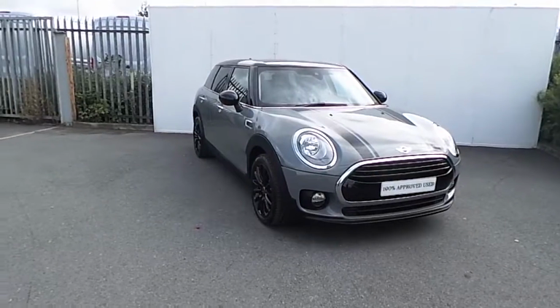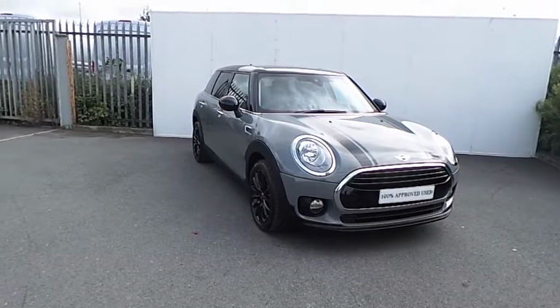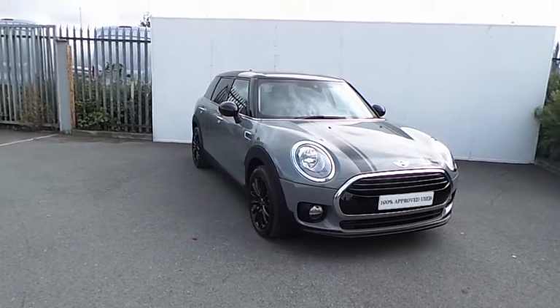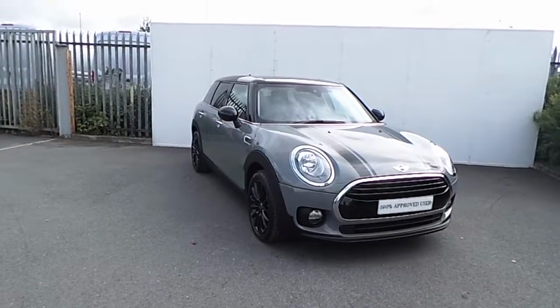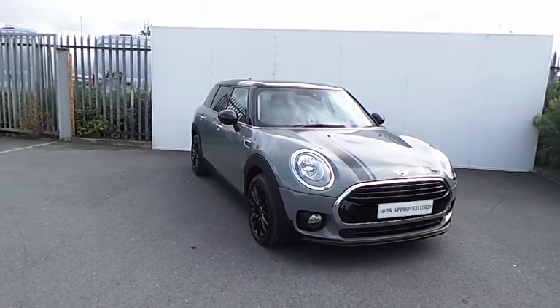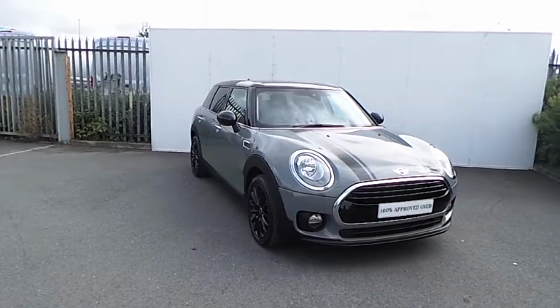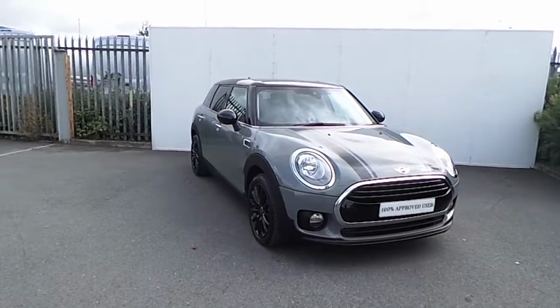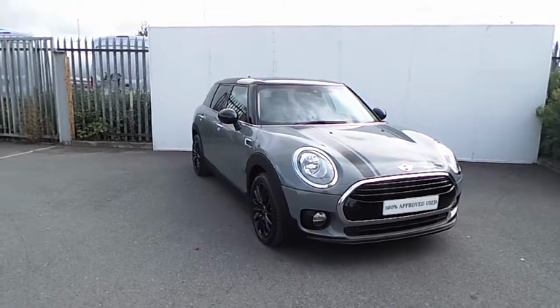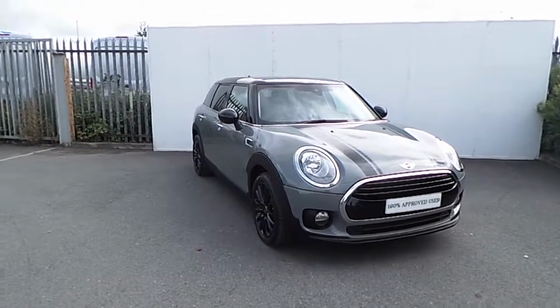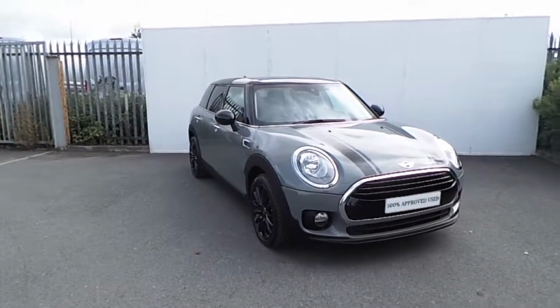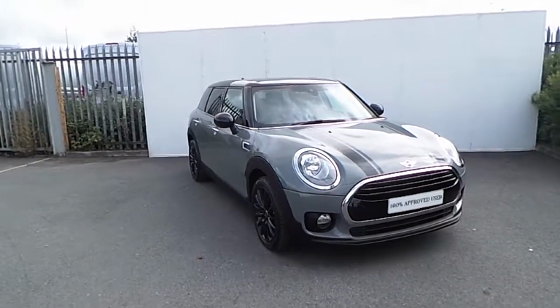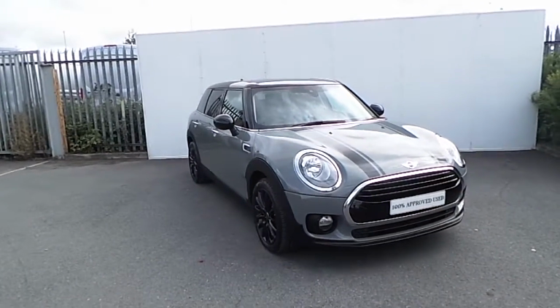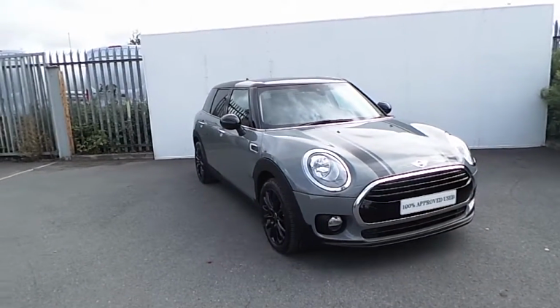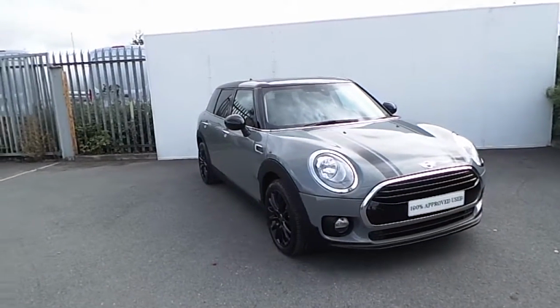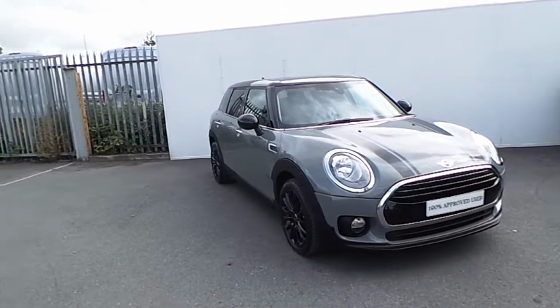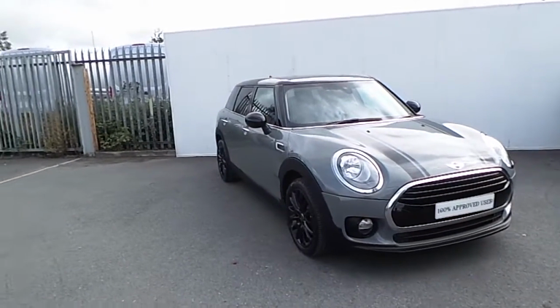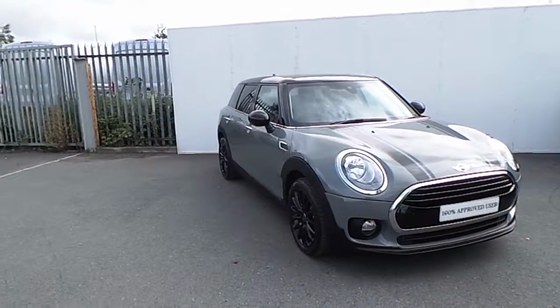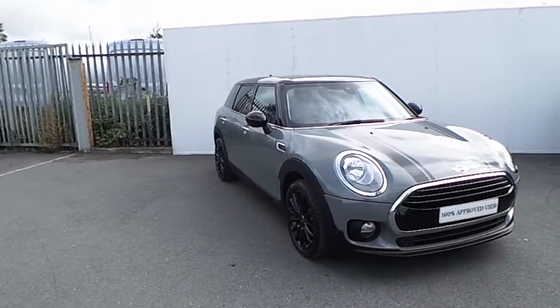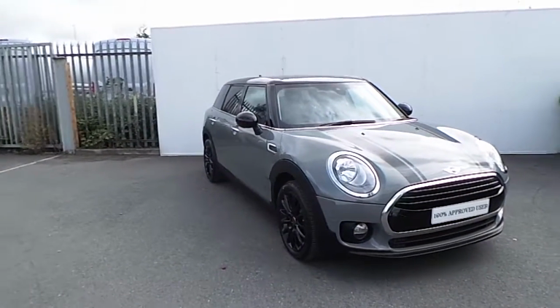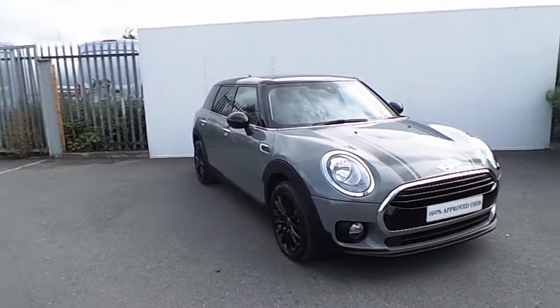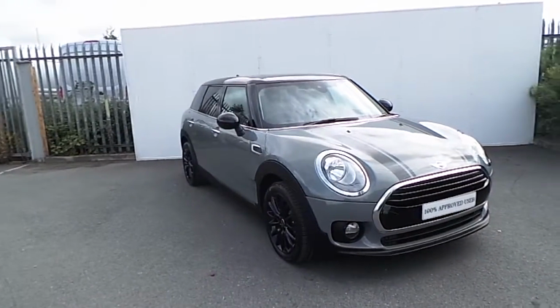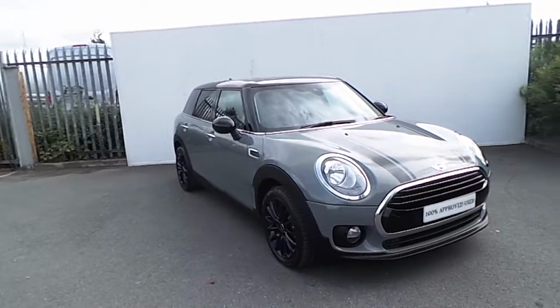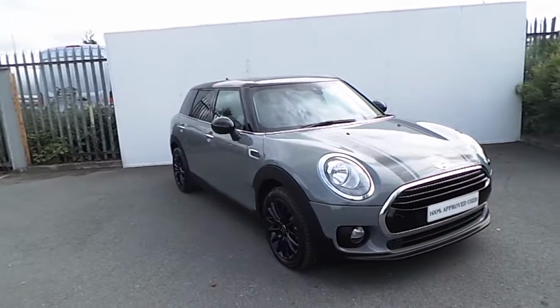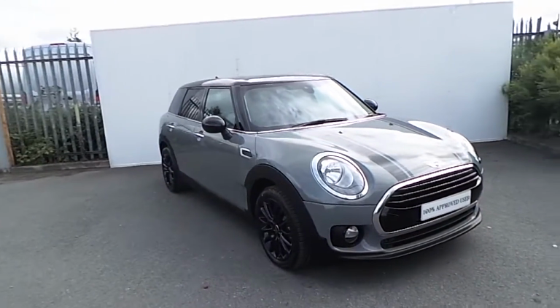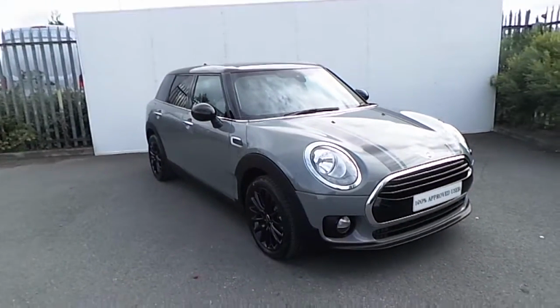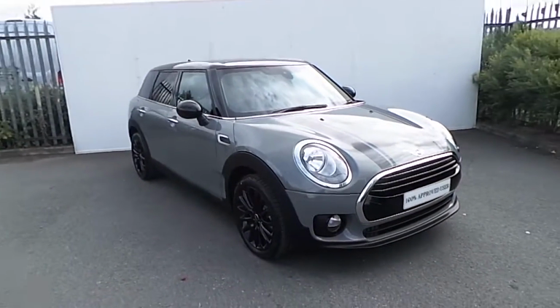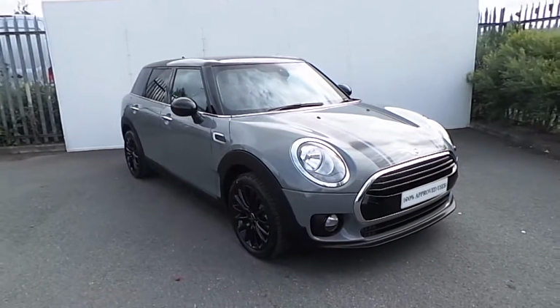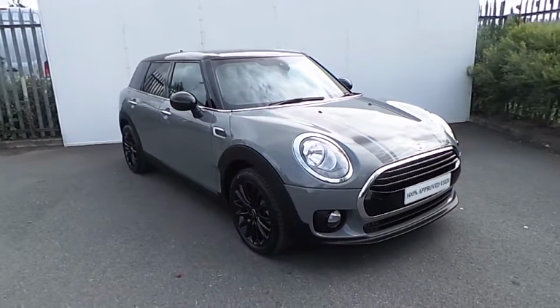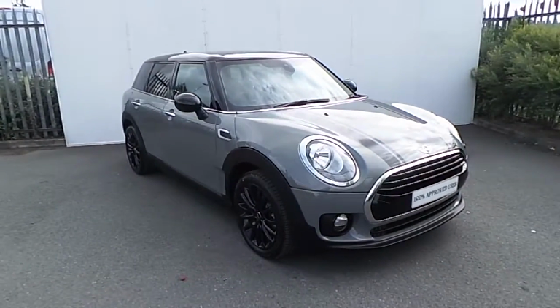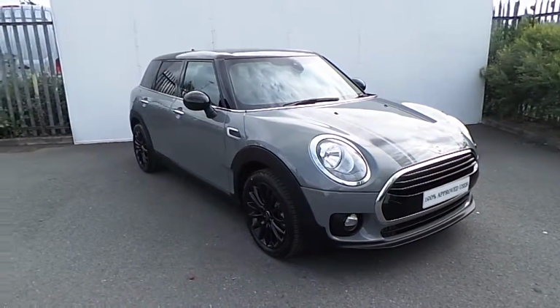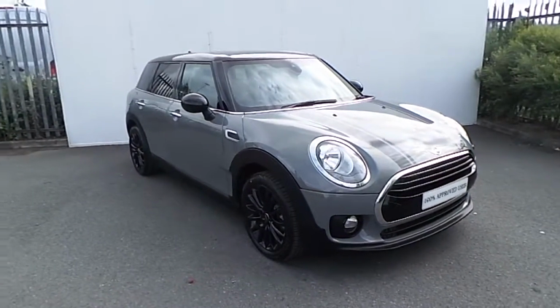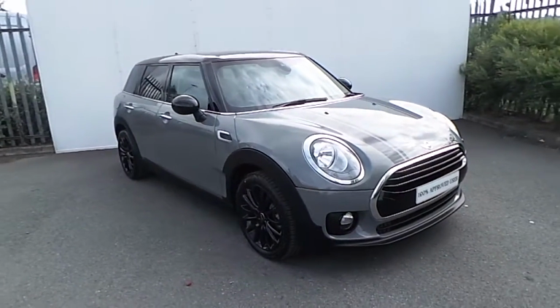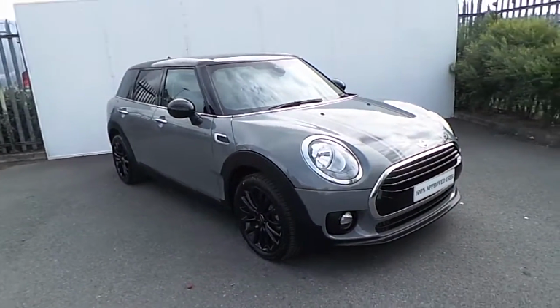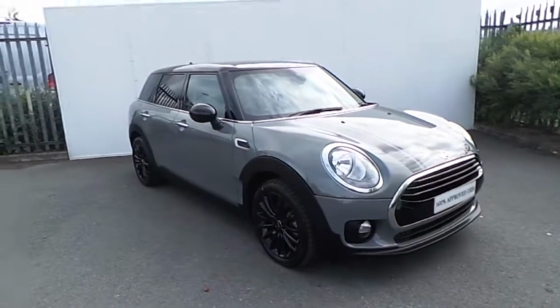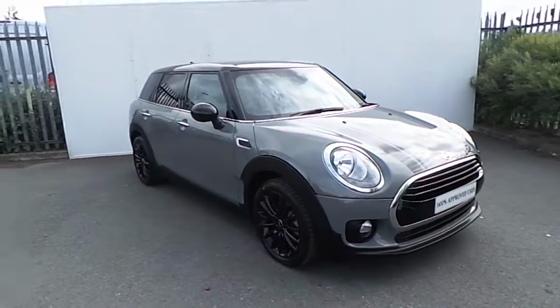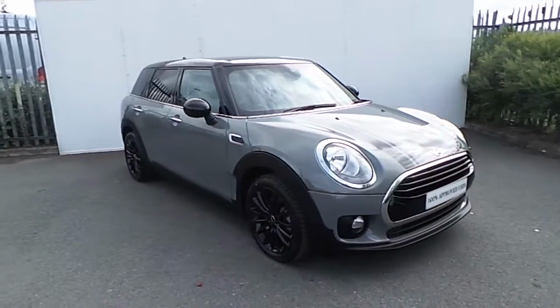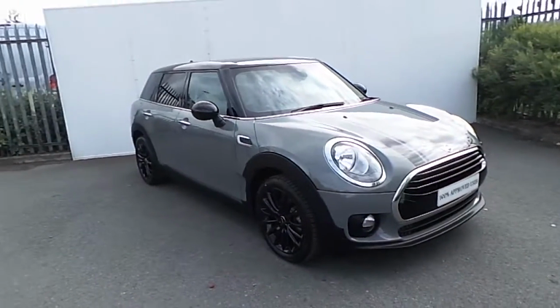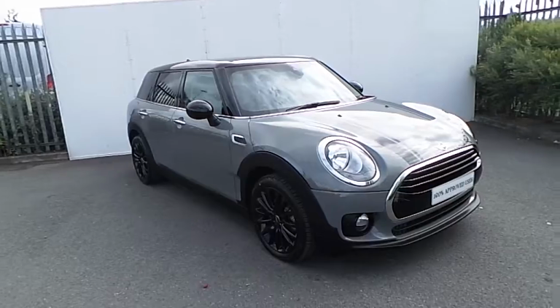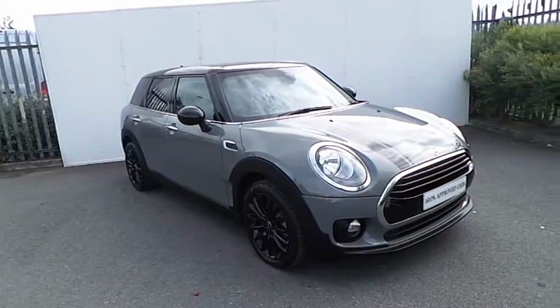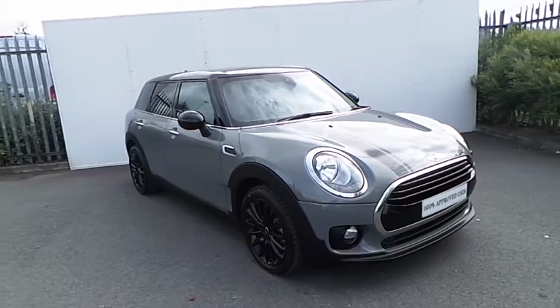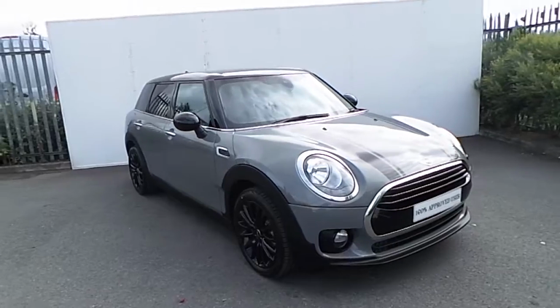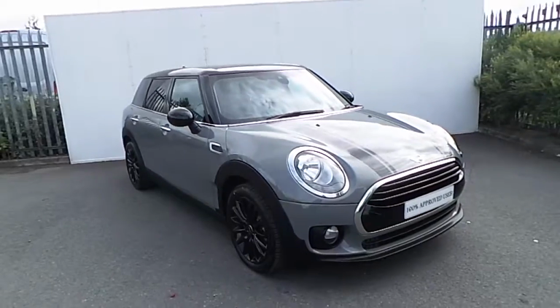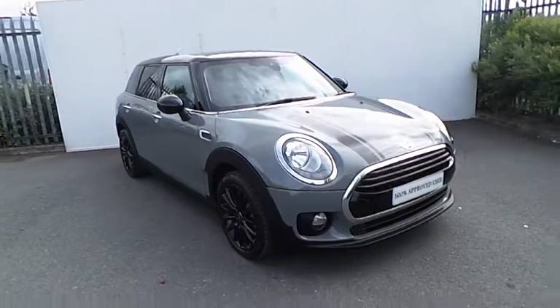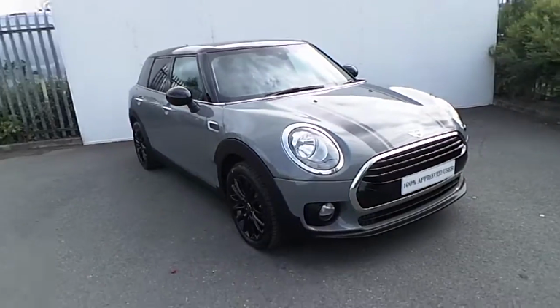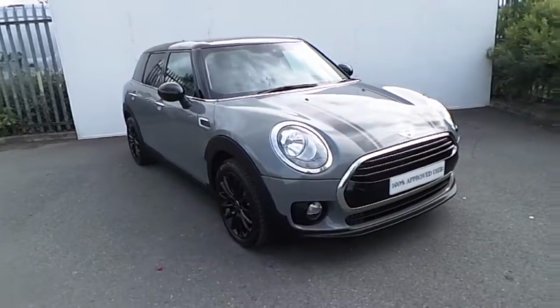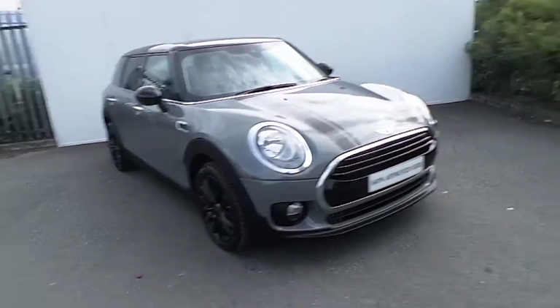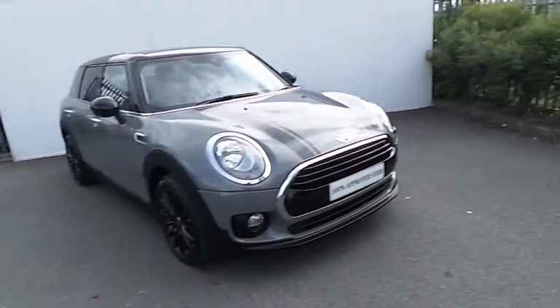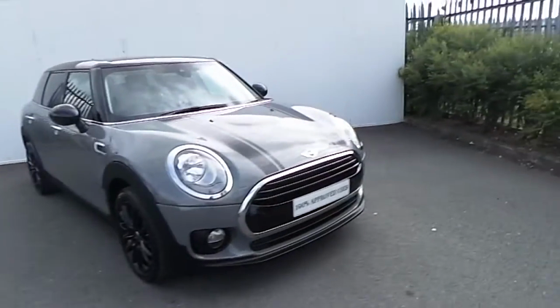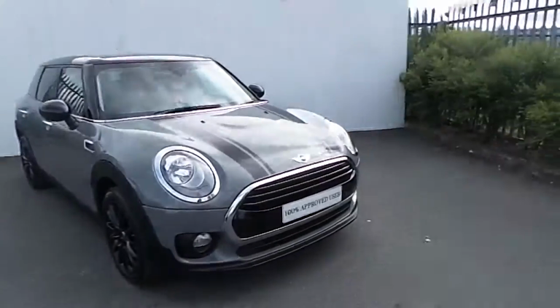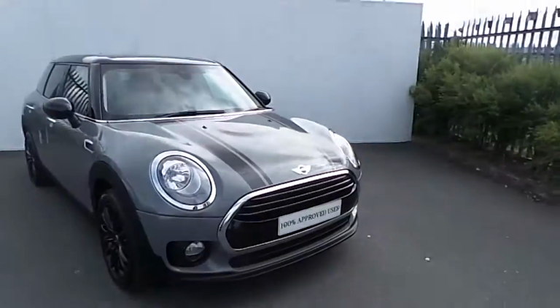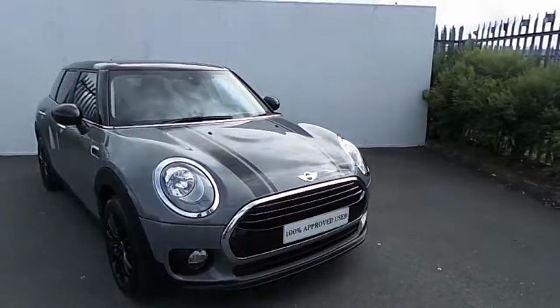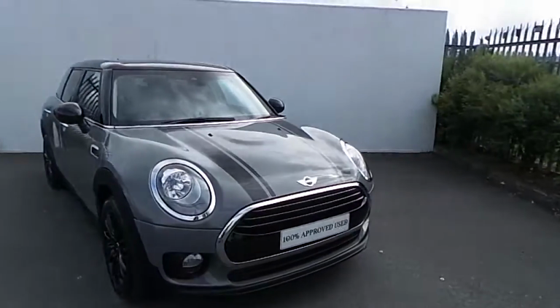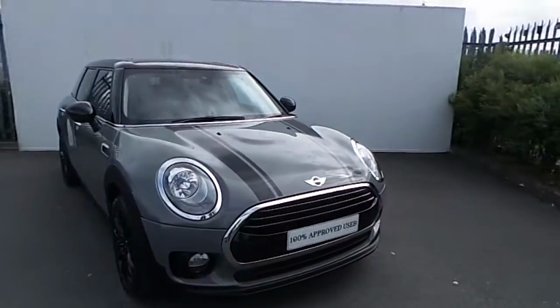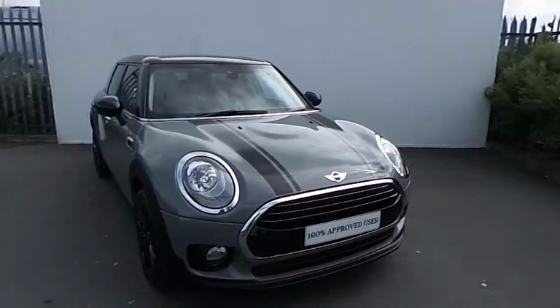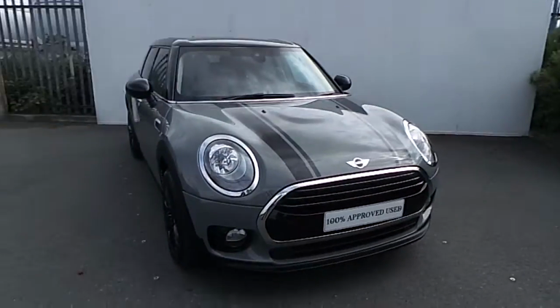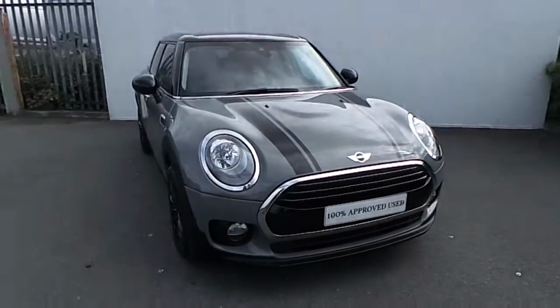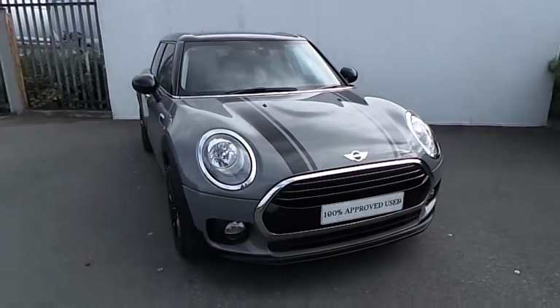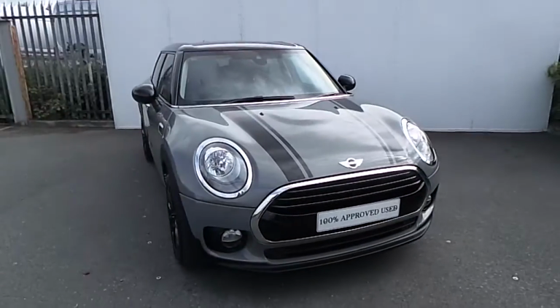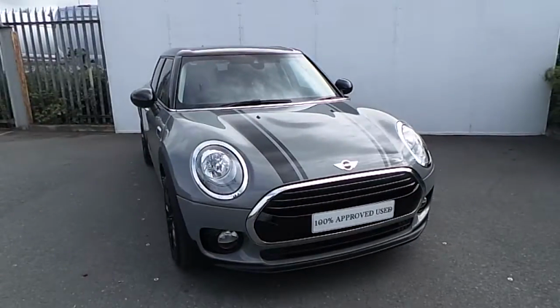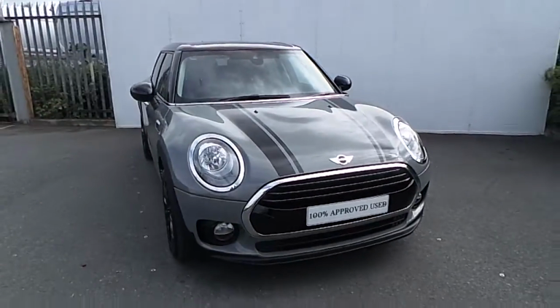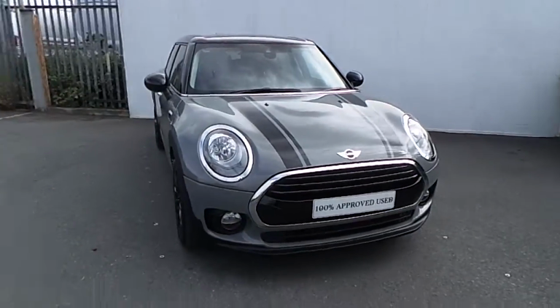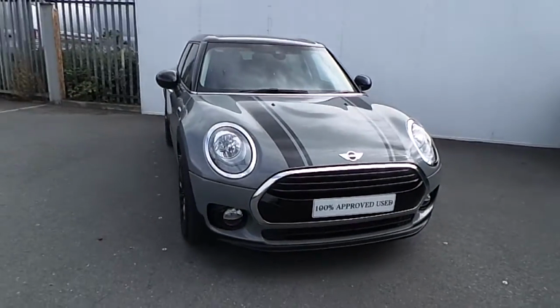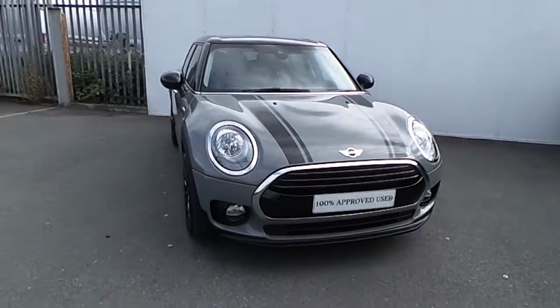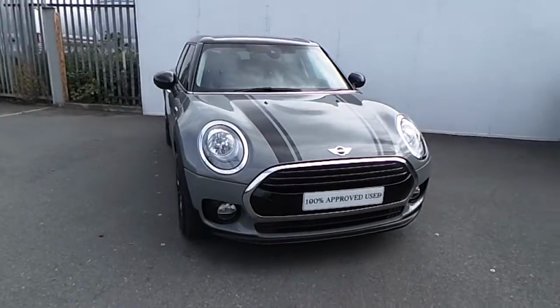Emma here in Joe Duffy Mini. Today I'm going to give you a quick run through this Mini Cooper Clubman presented in a Moonwalk grey metallic paint.